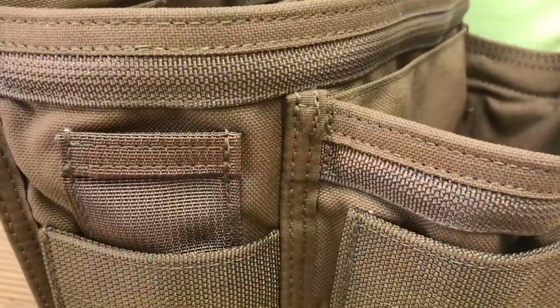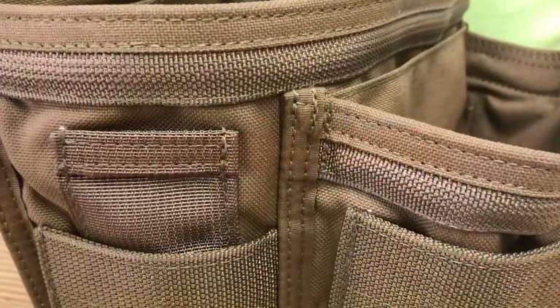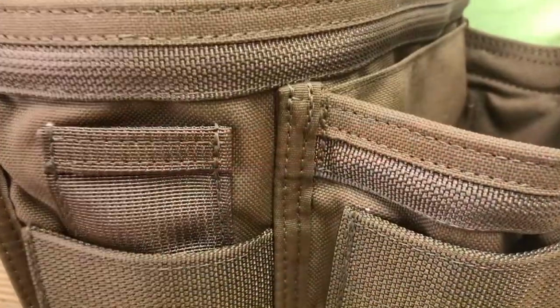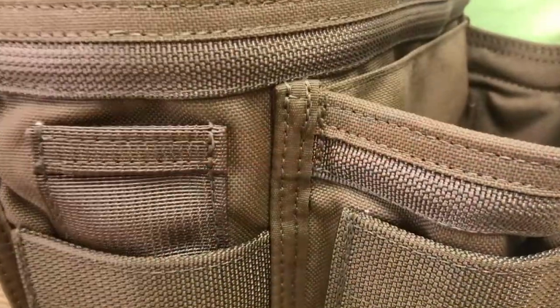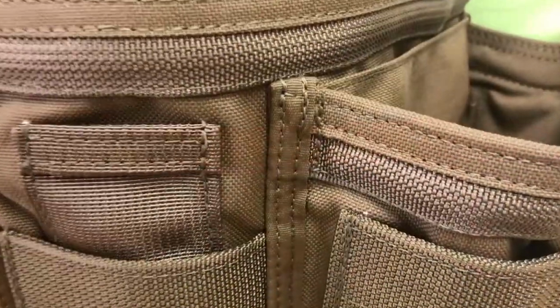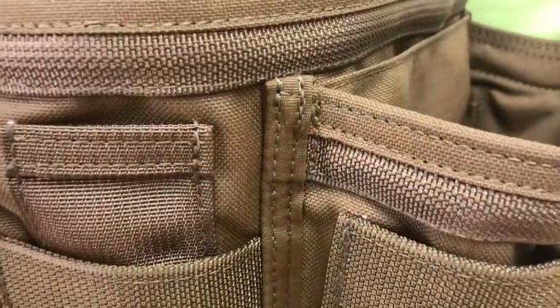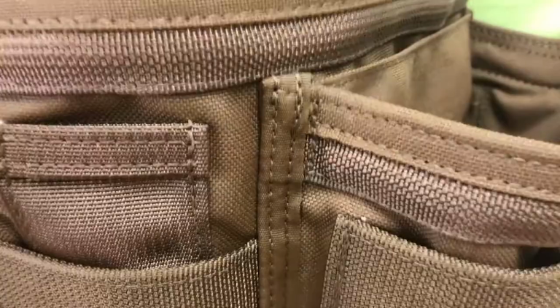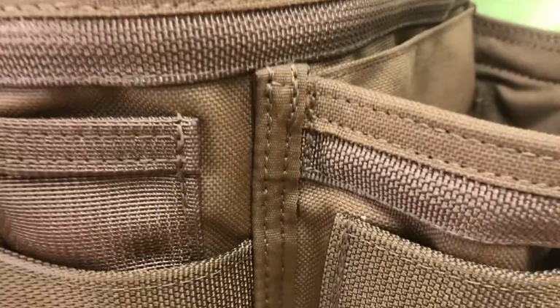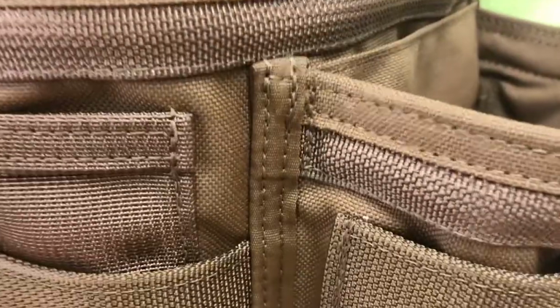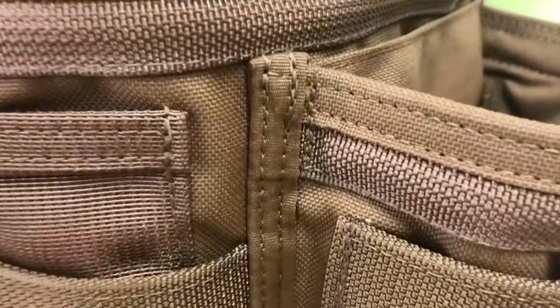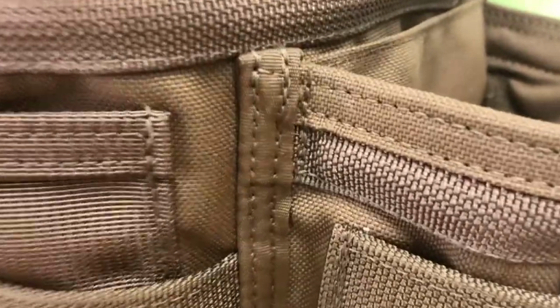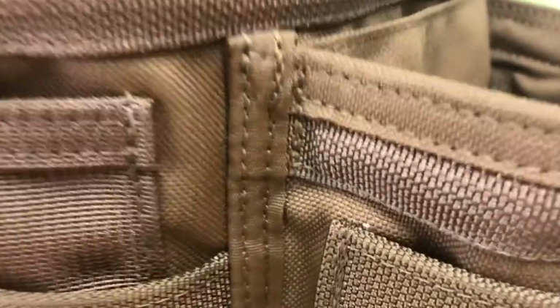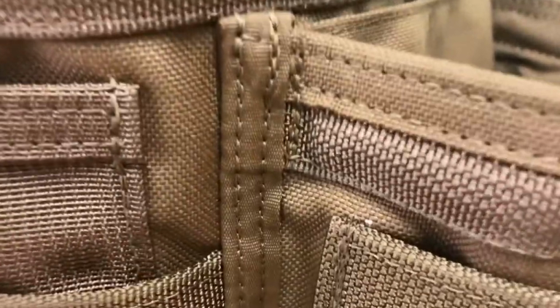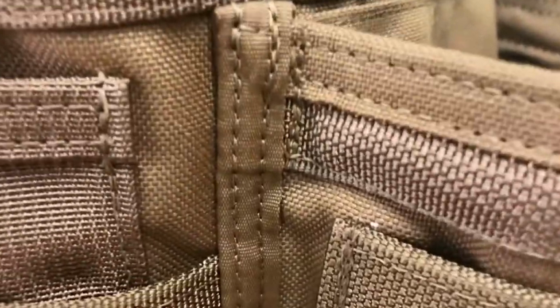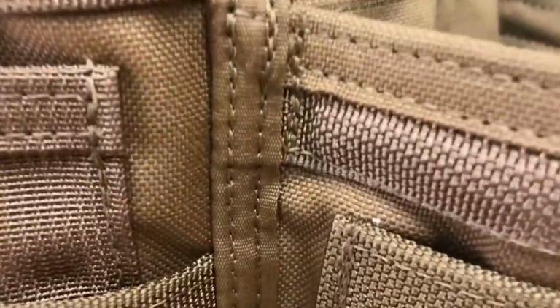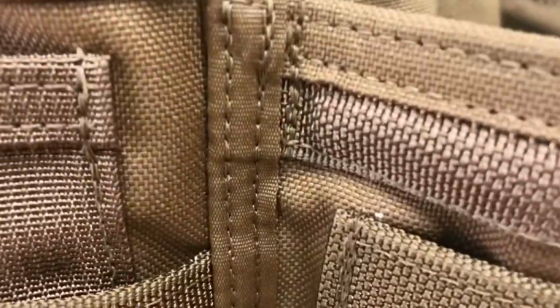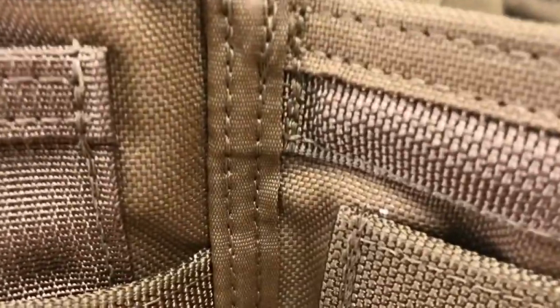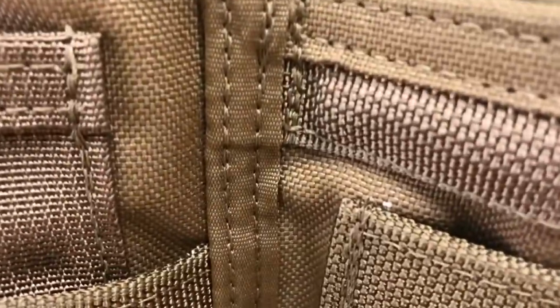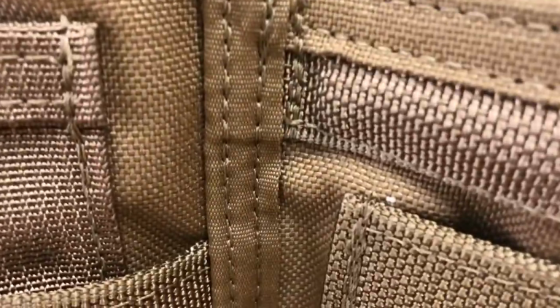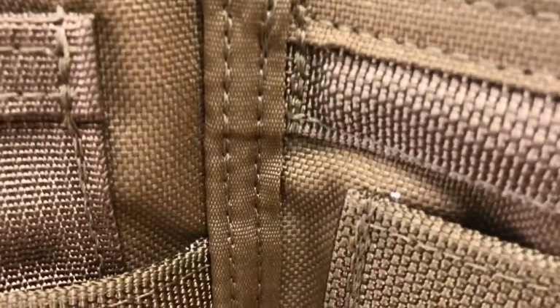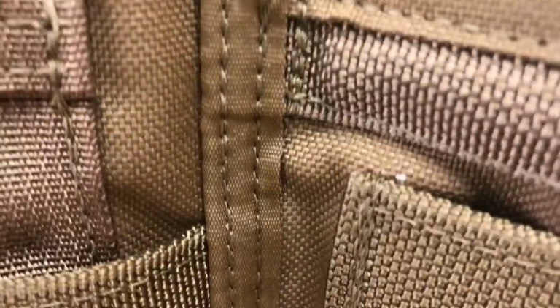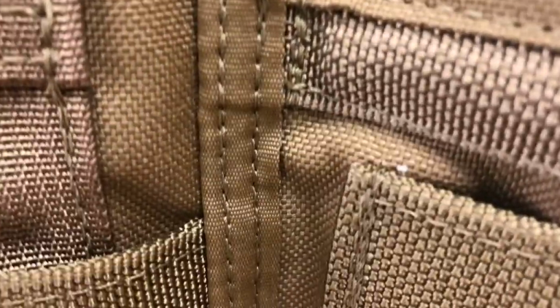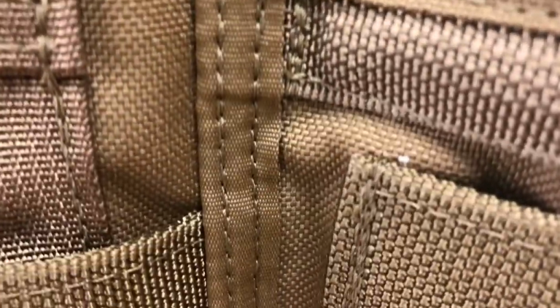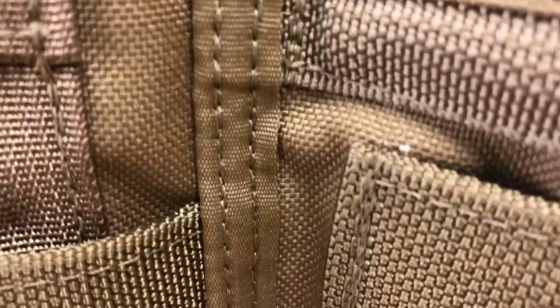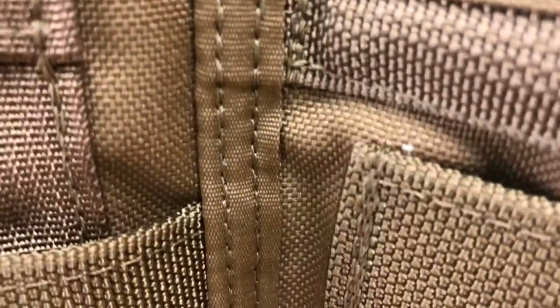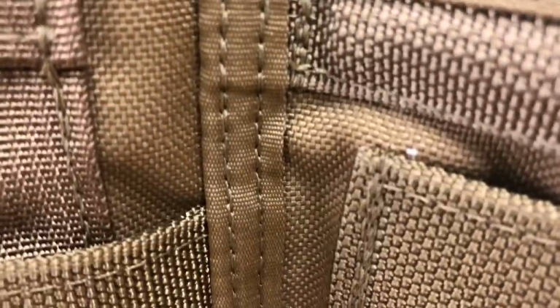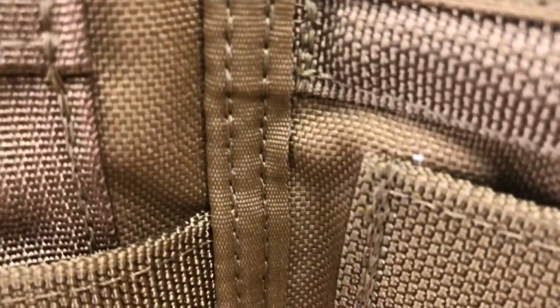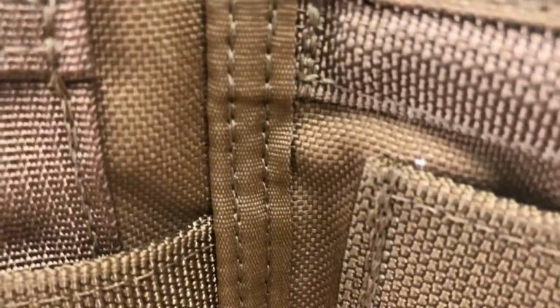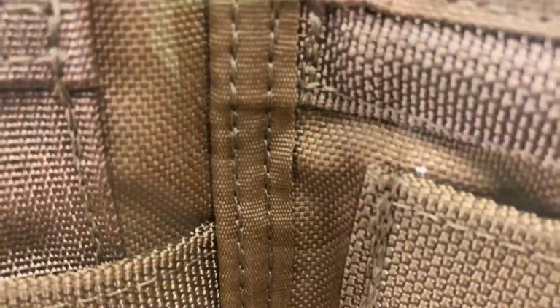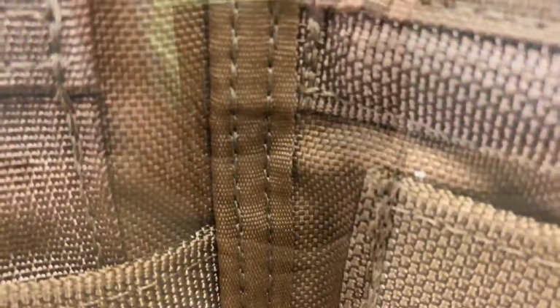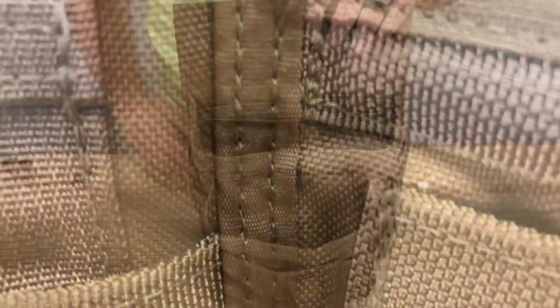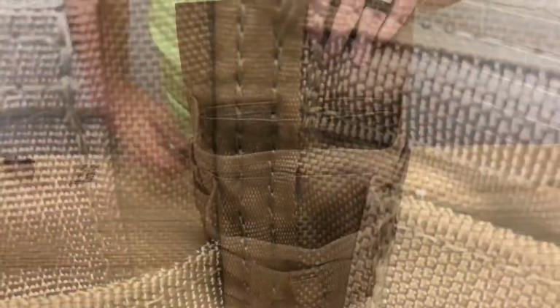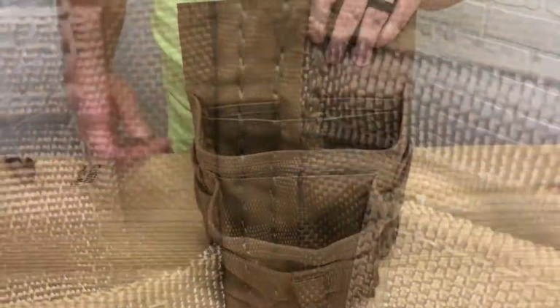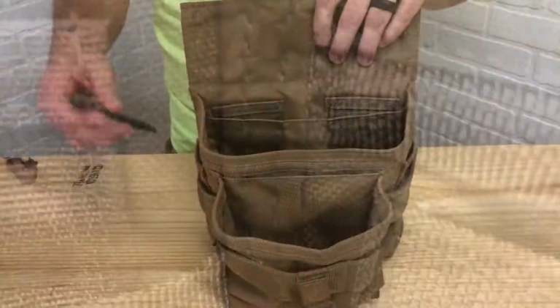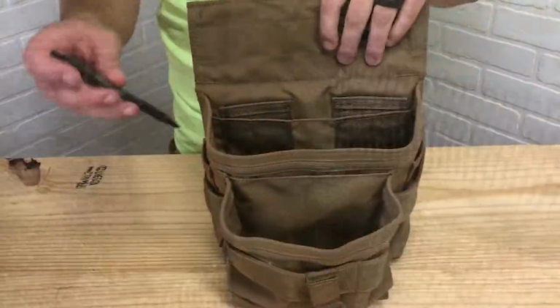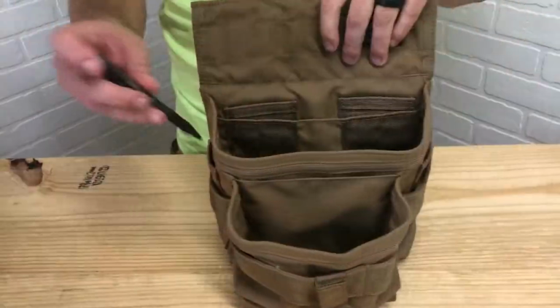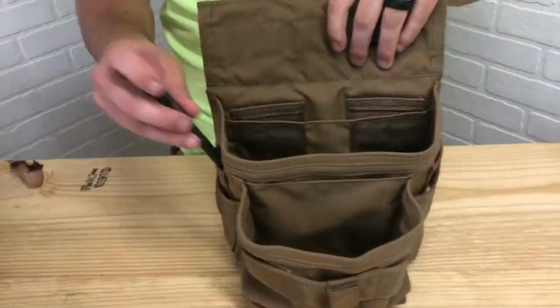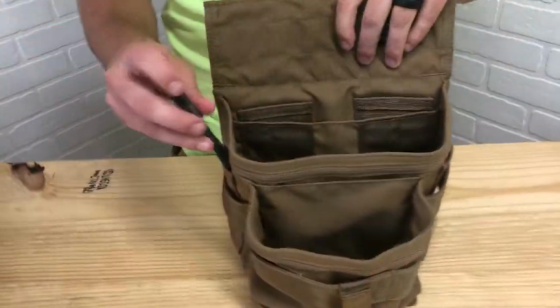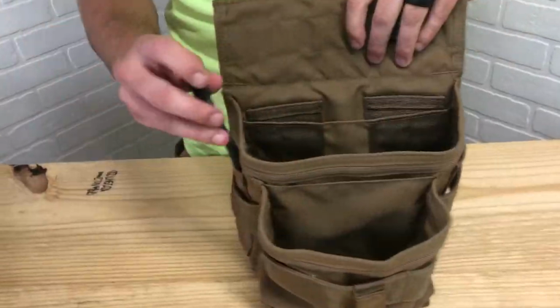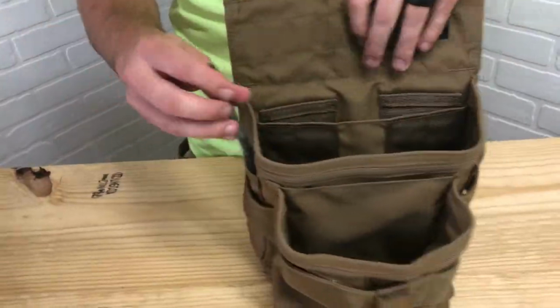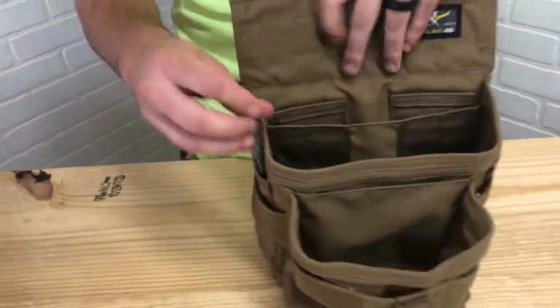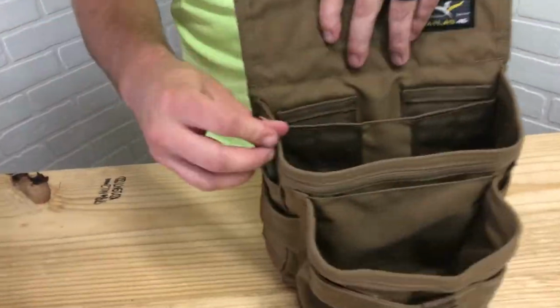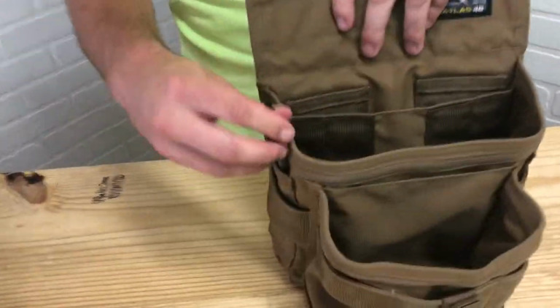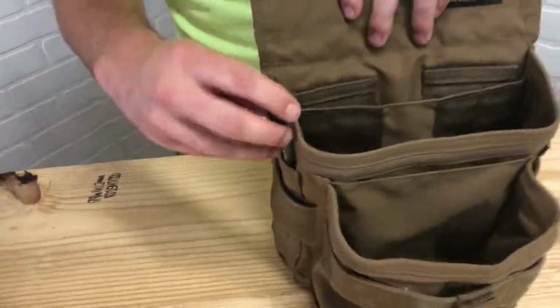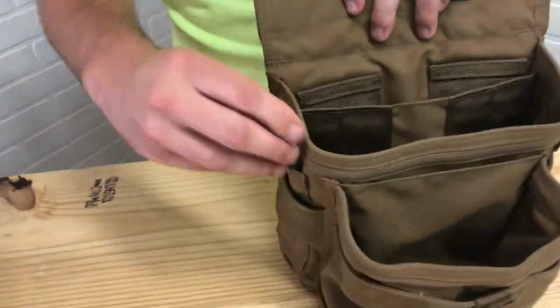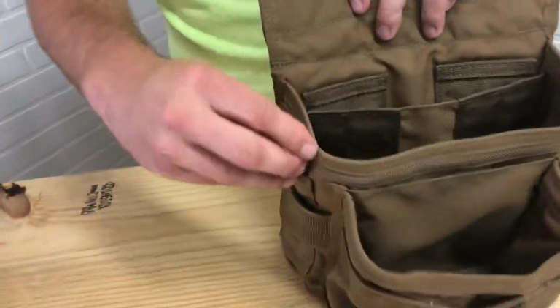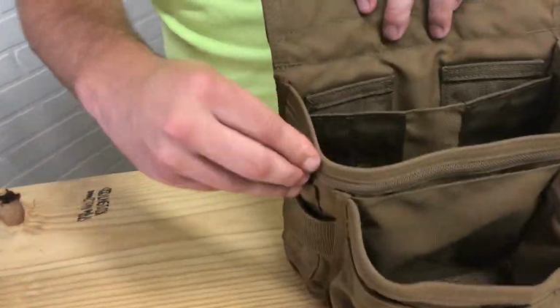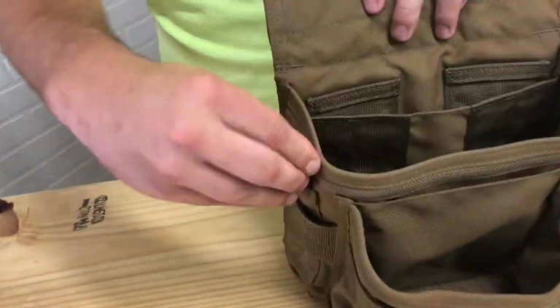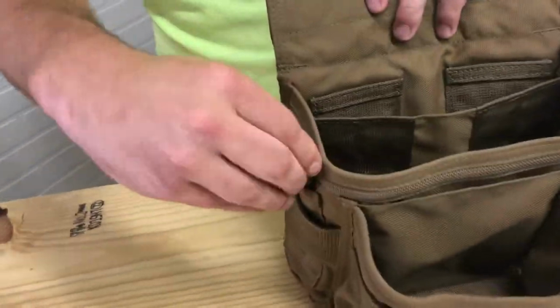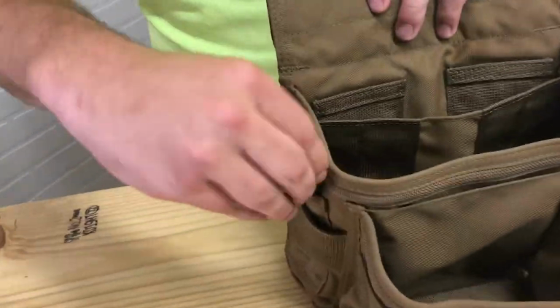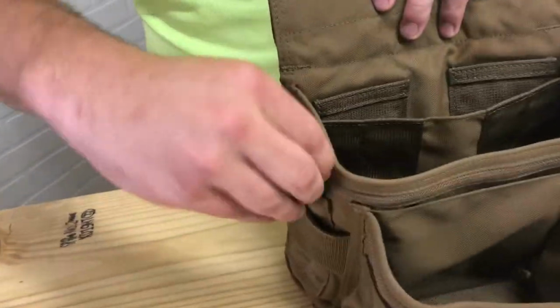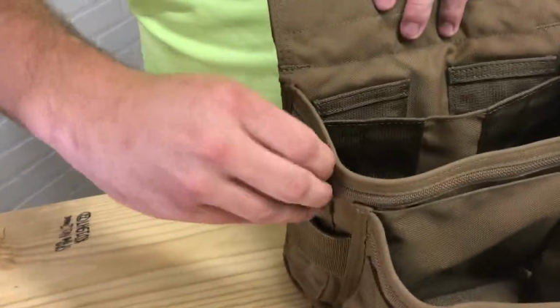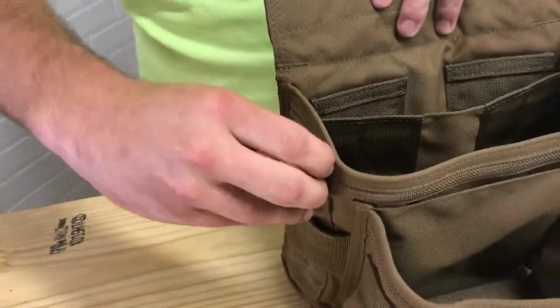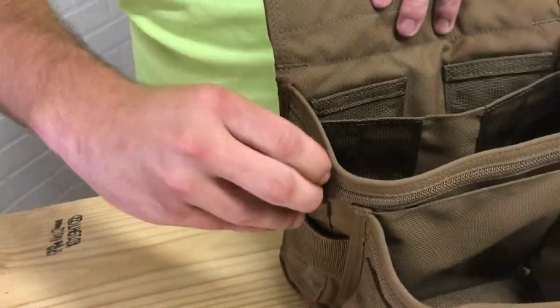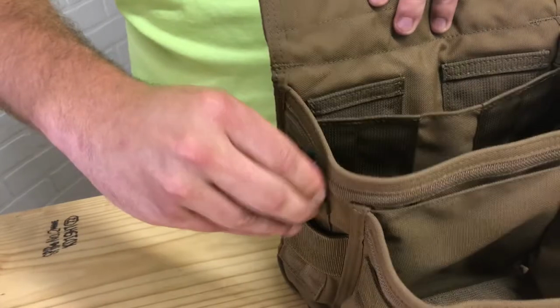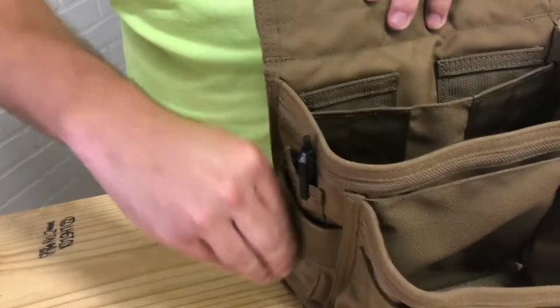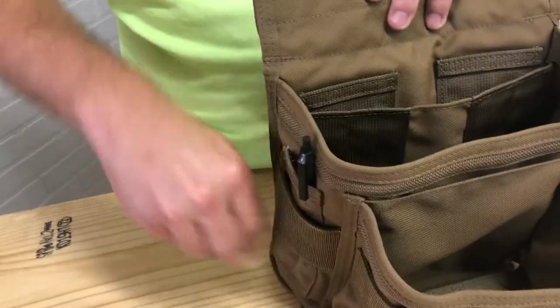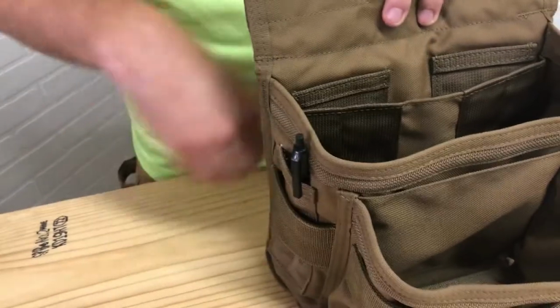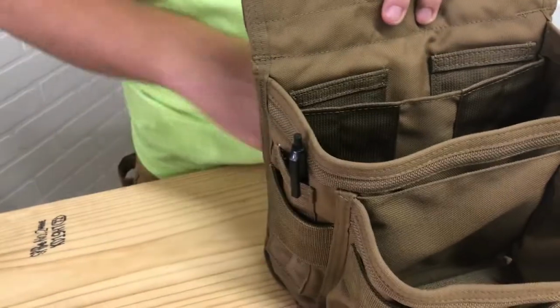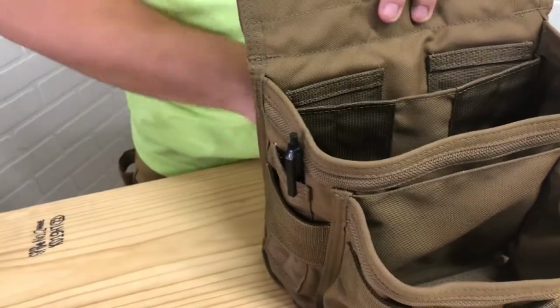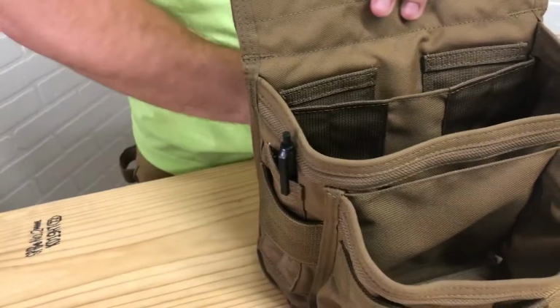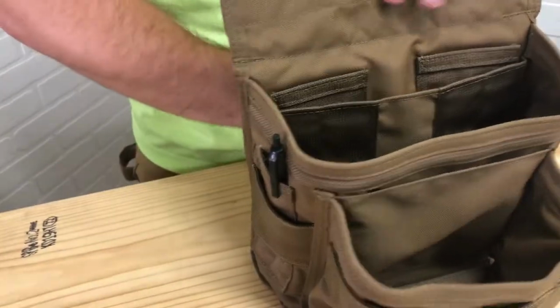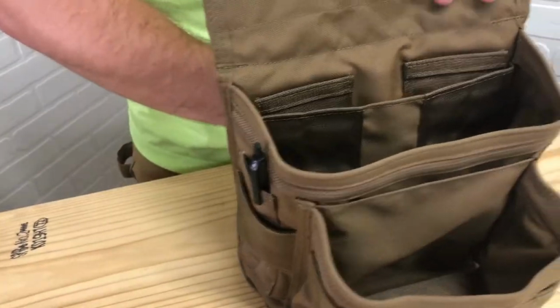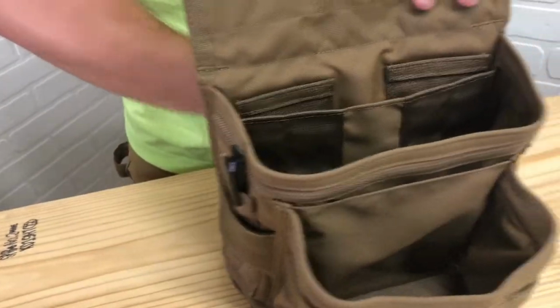Backstitching for strength and durability. Slots on each side for pens or pencils.